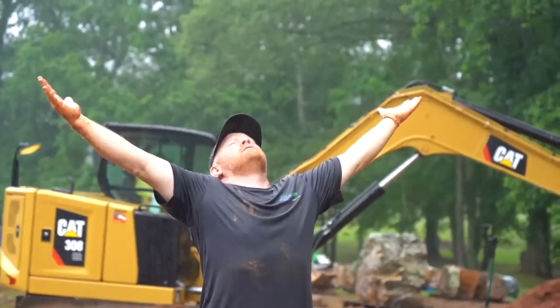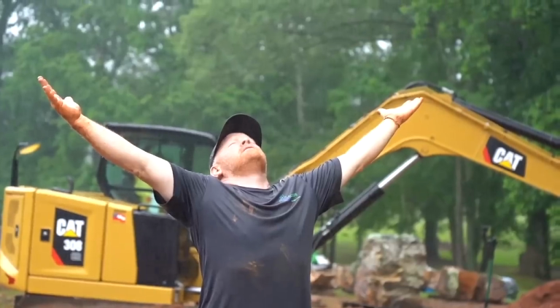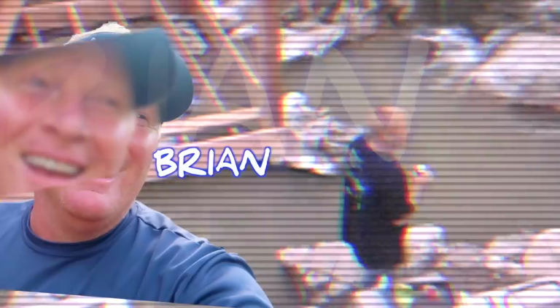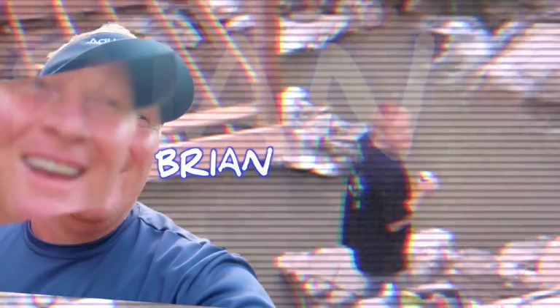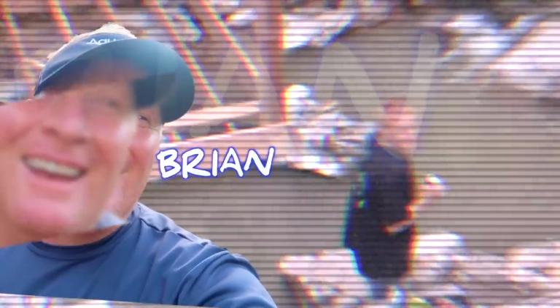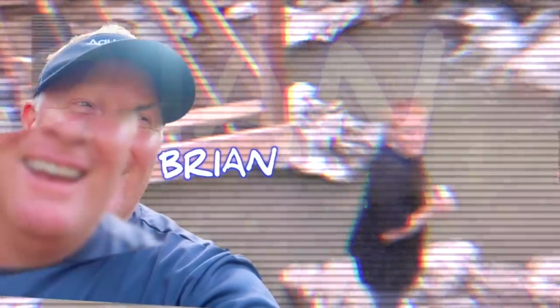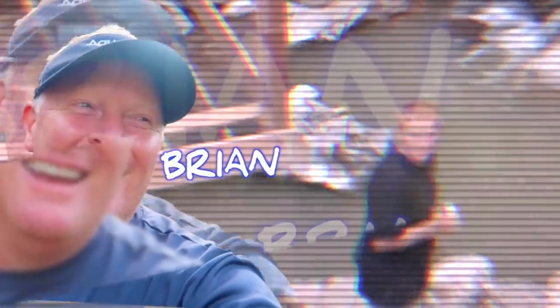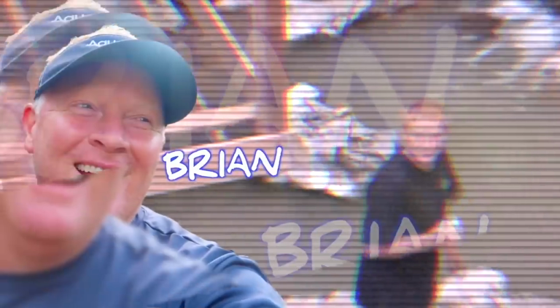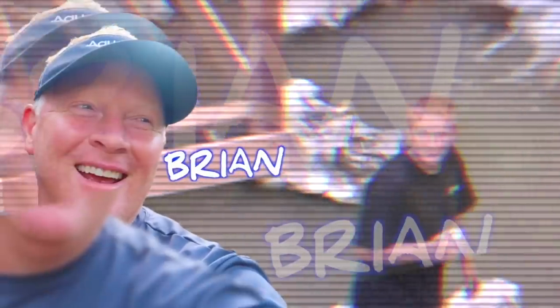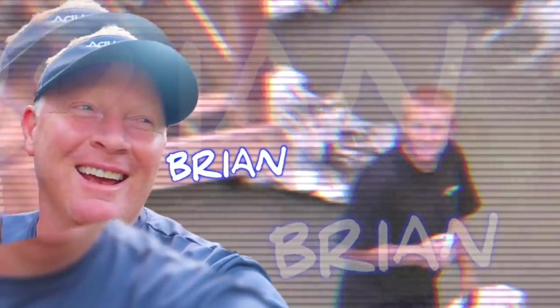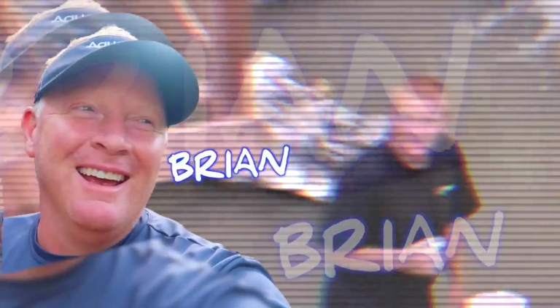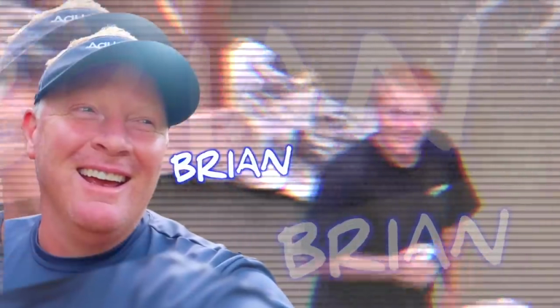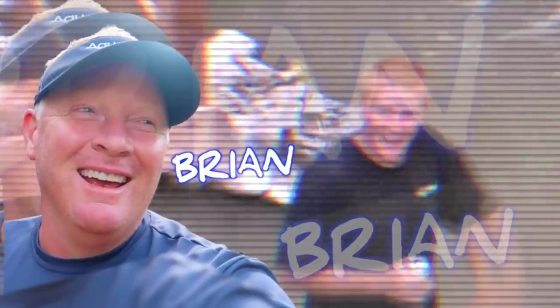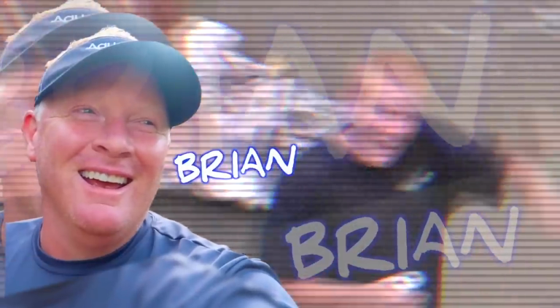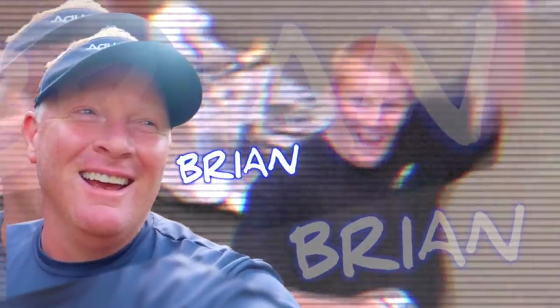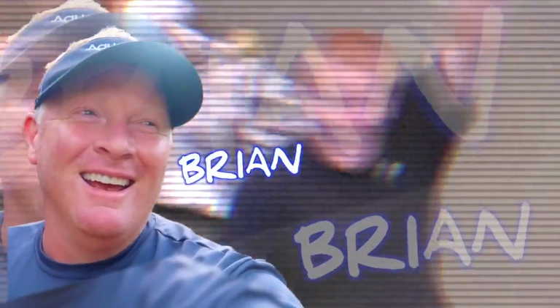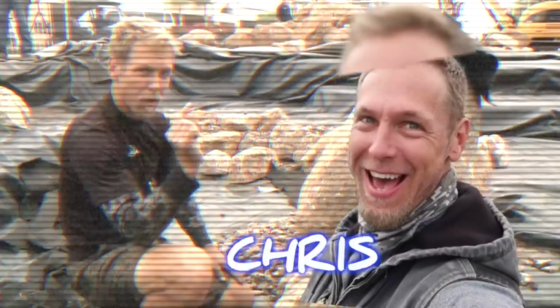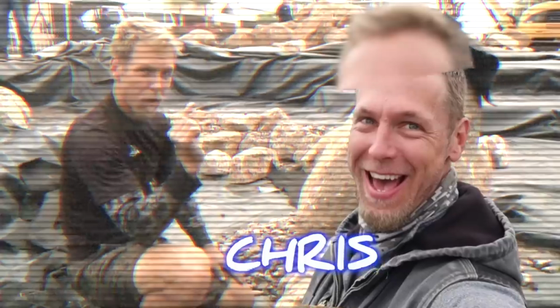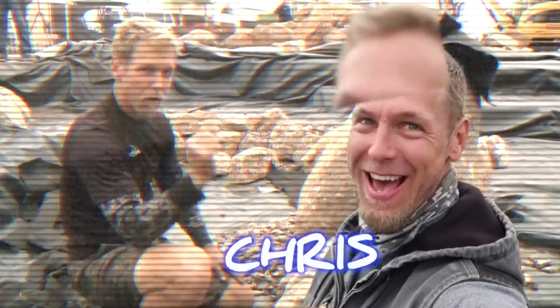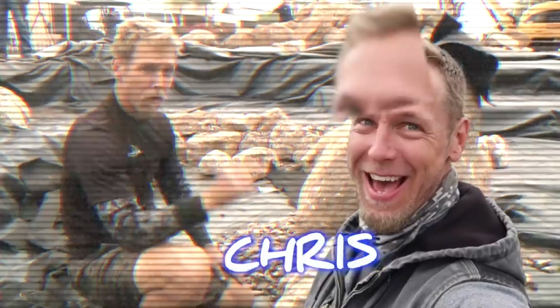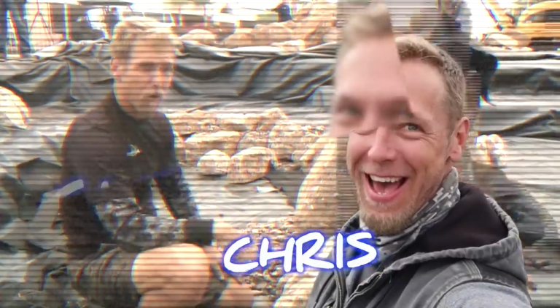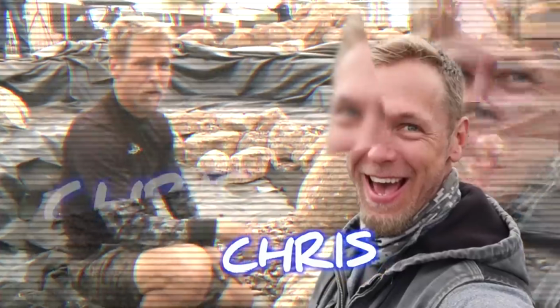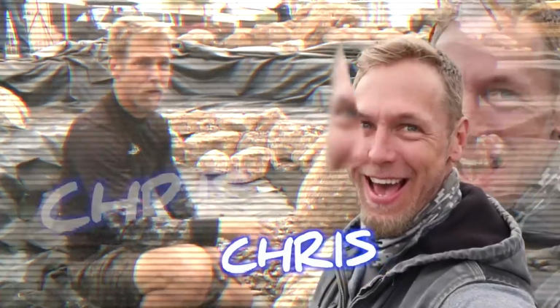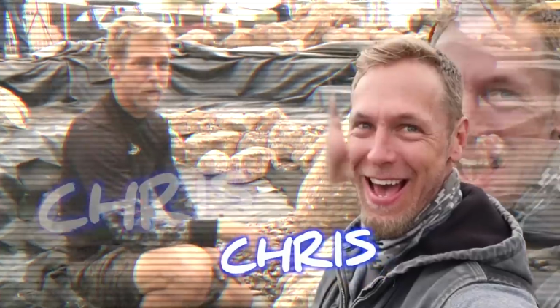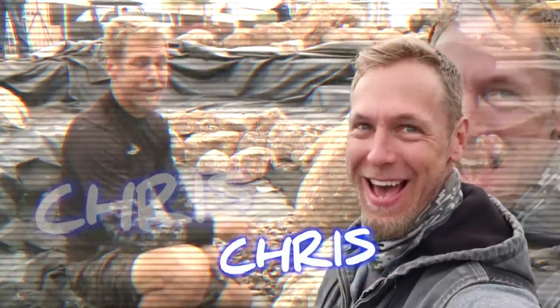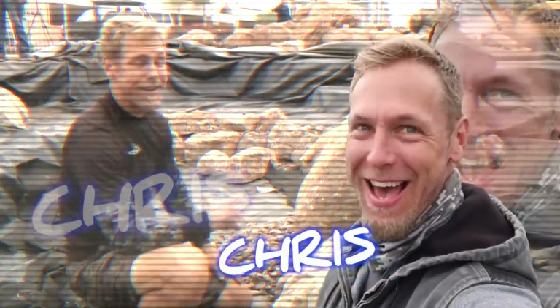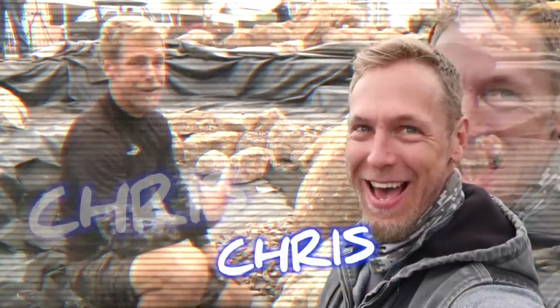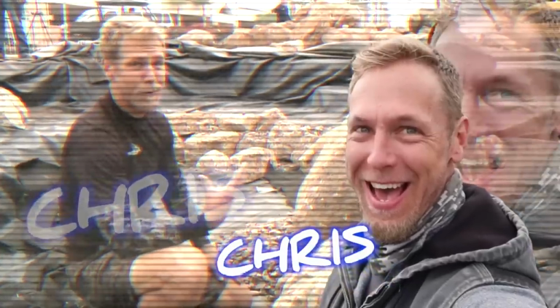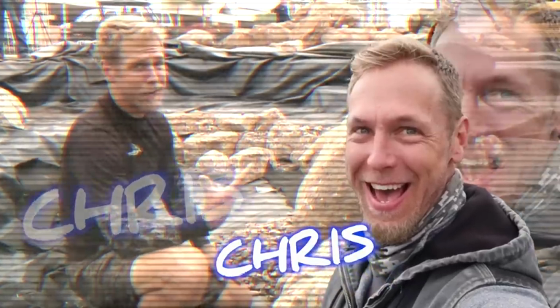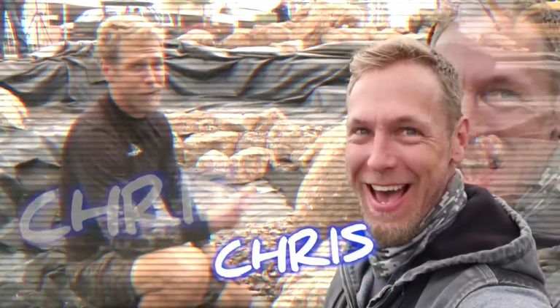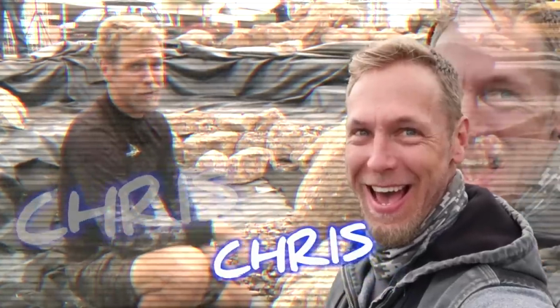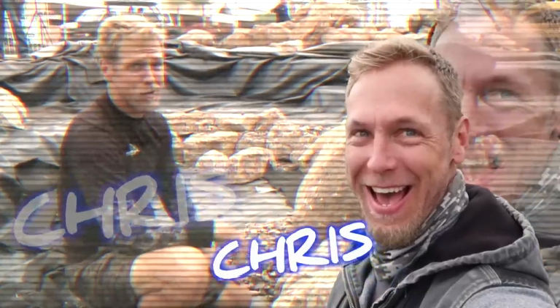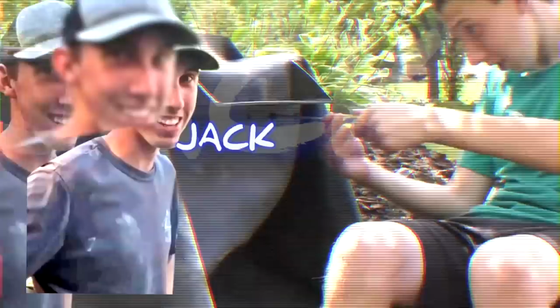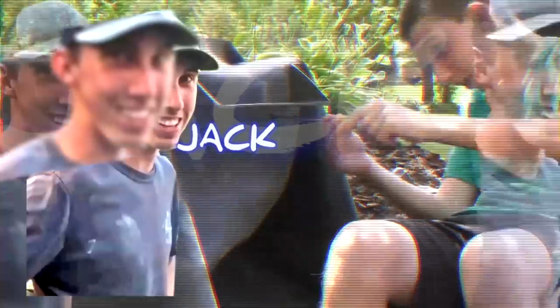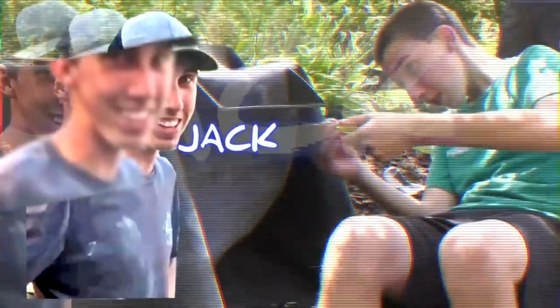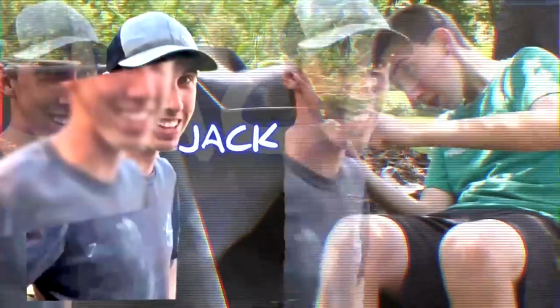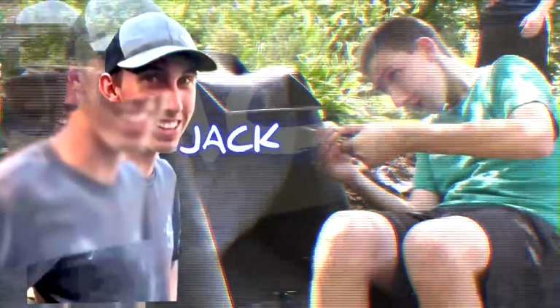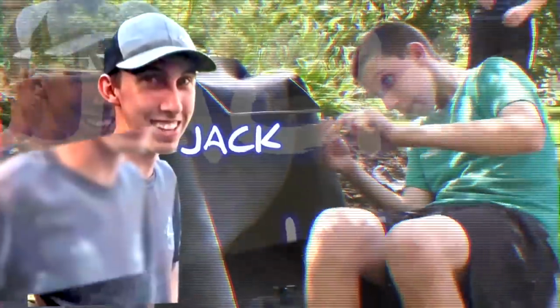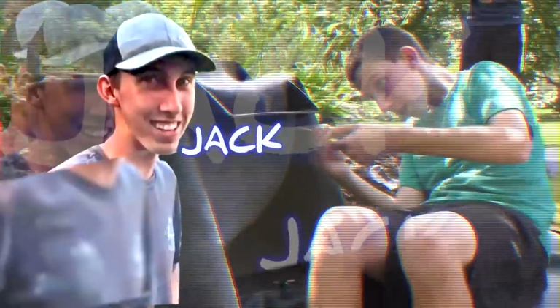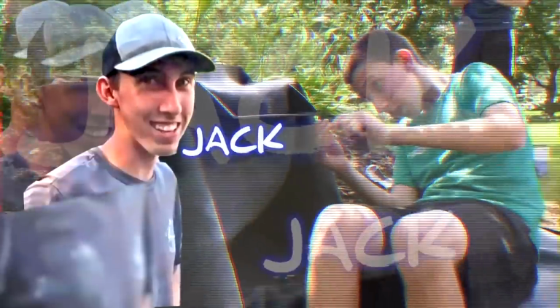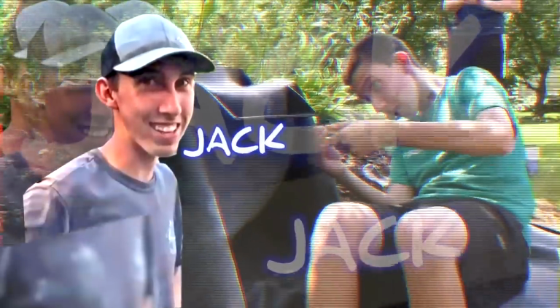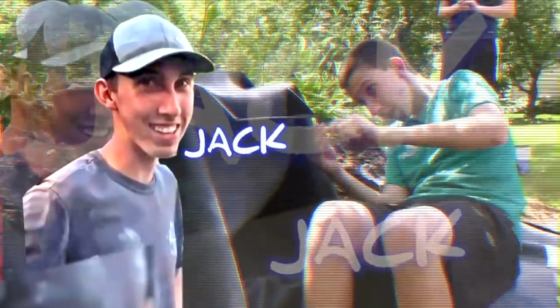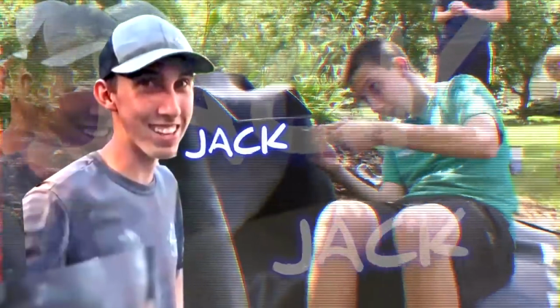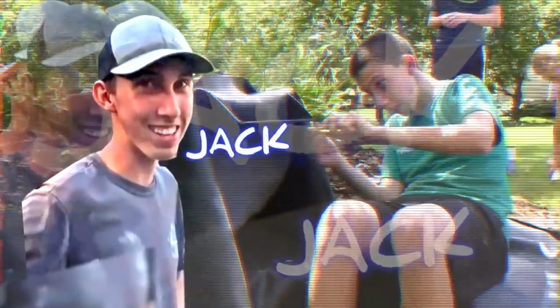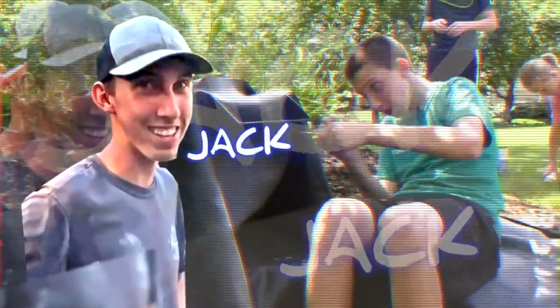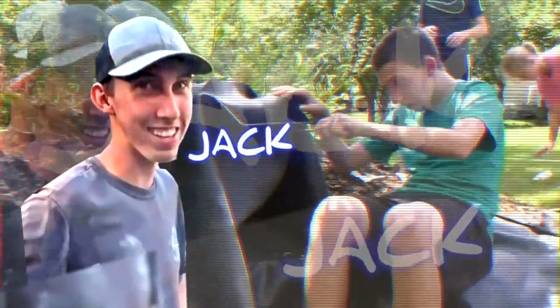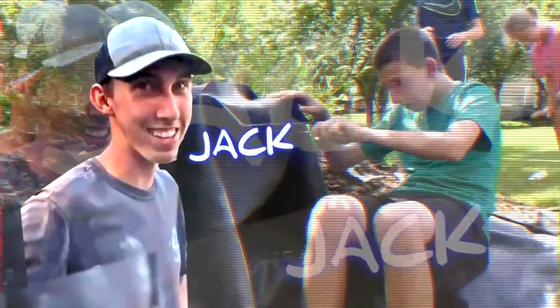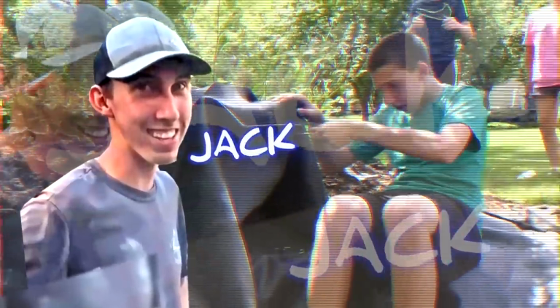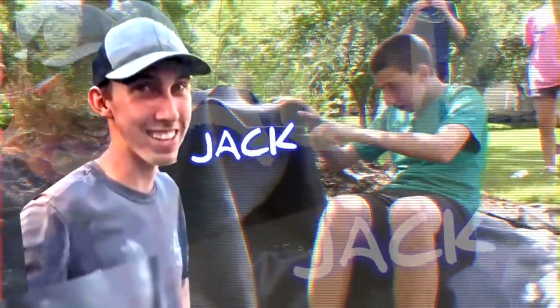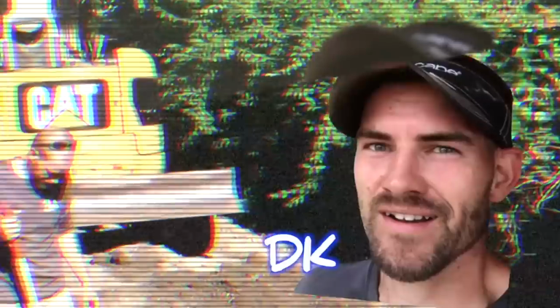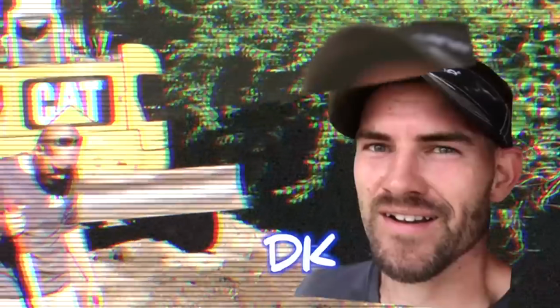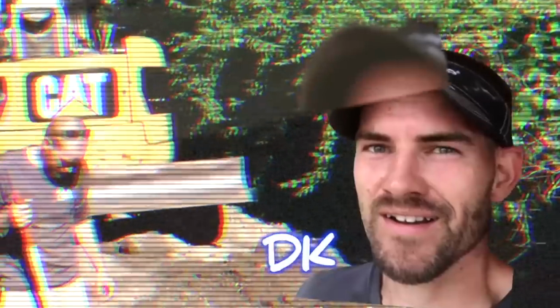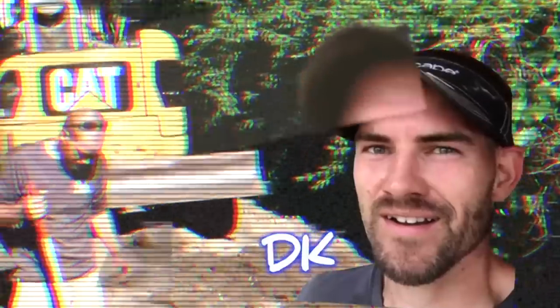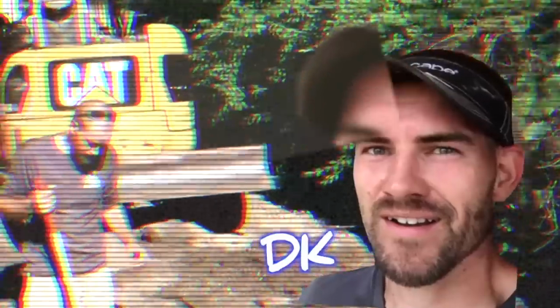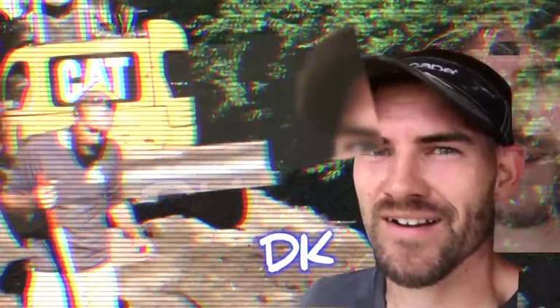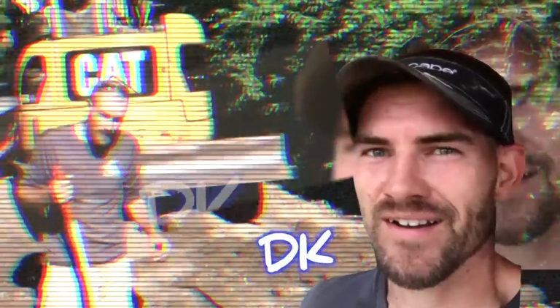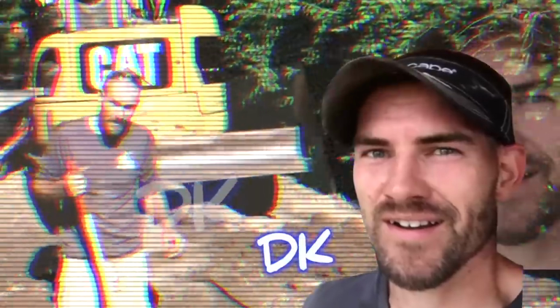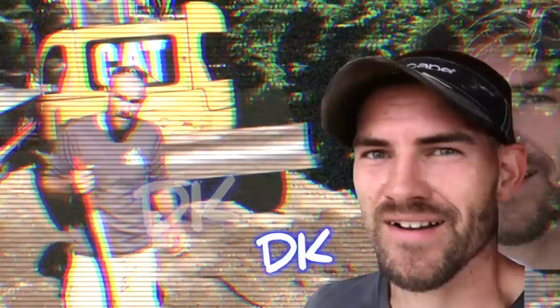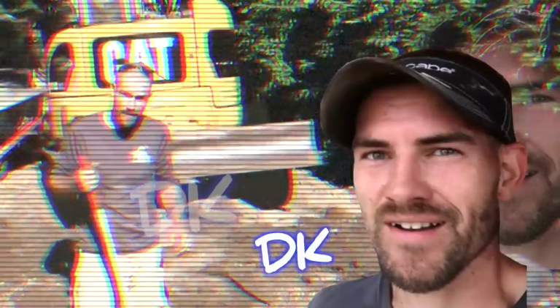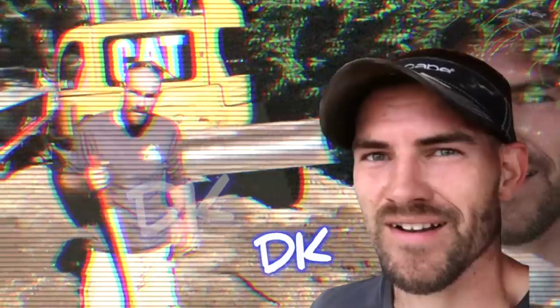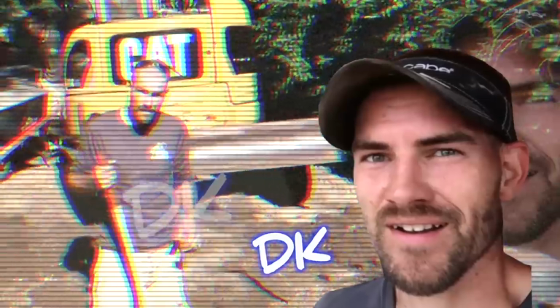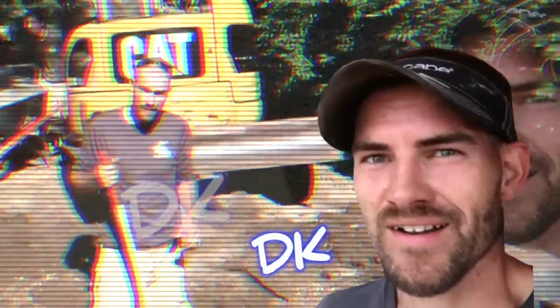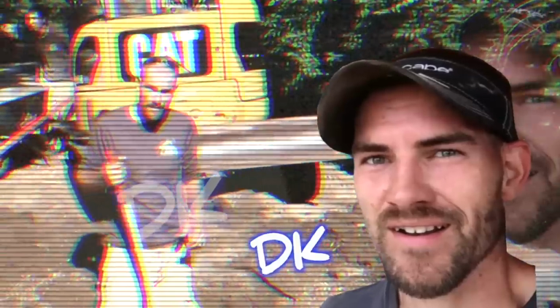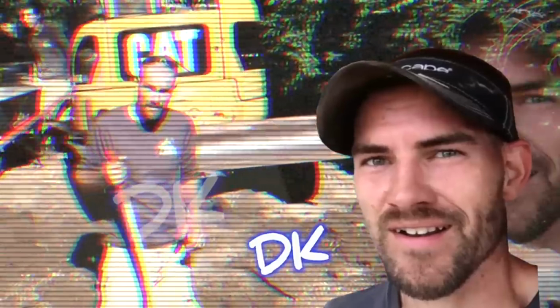We are going to build a pondless waterfall. The easiest way to learn something is to teach it. We are rocking and rolling on this project. We appreciate you guys tuning in.